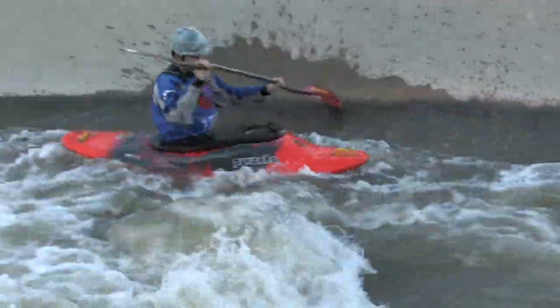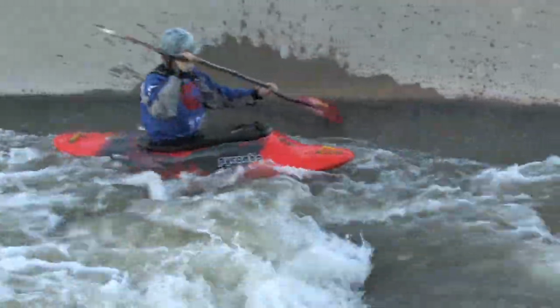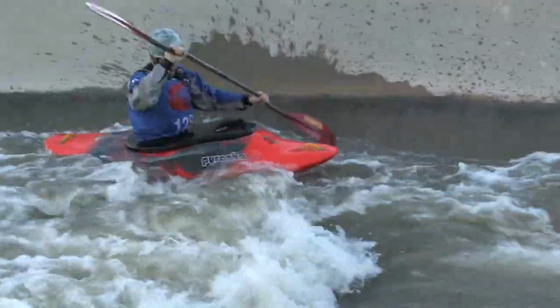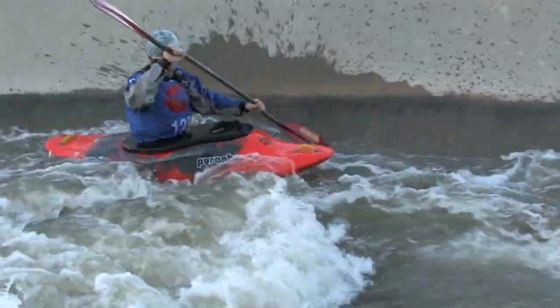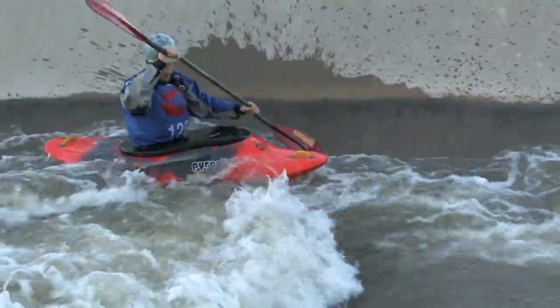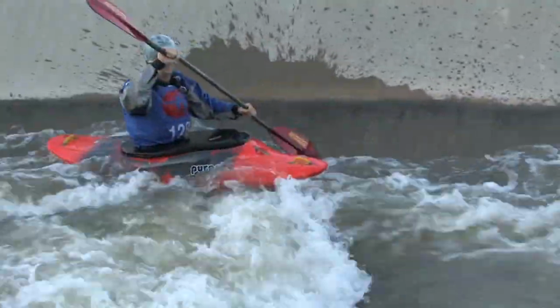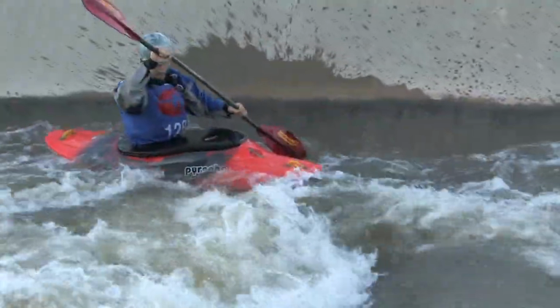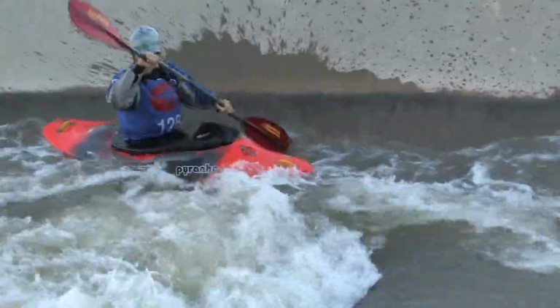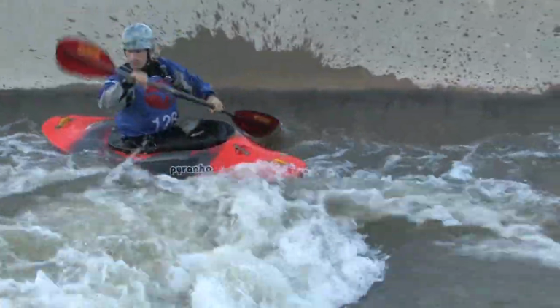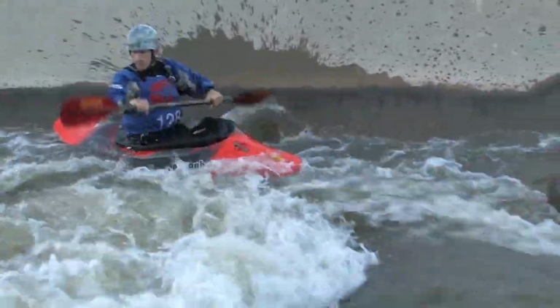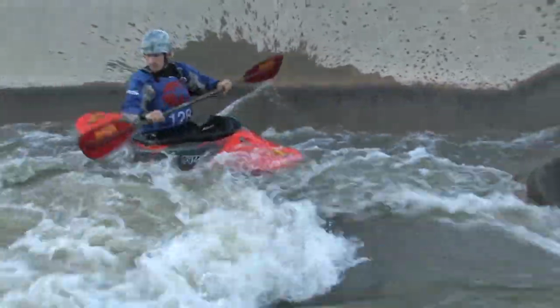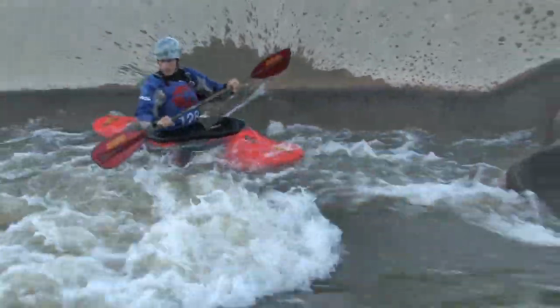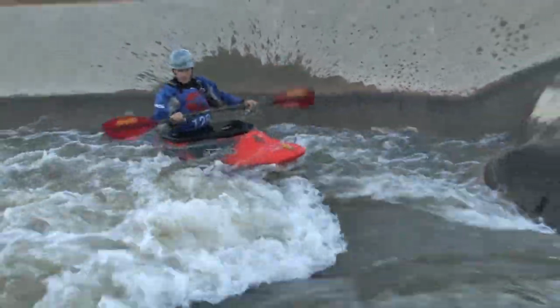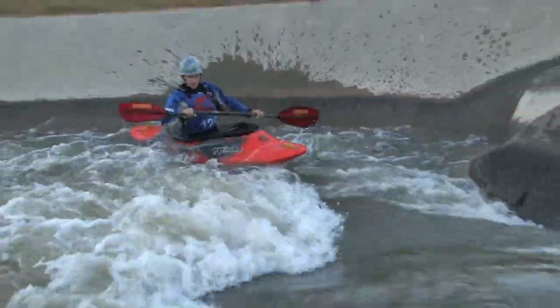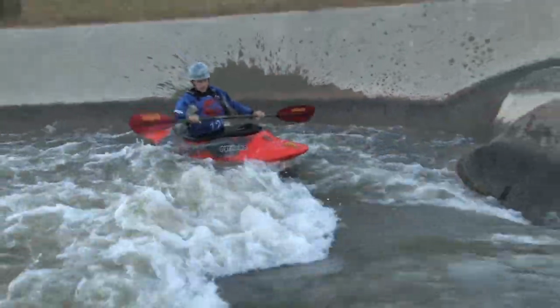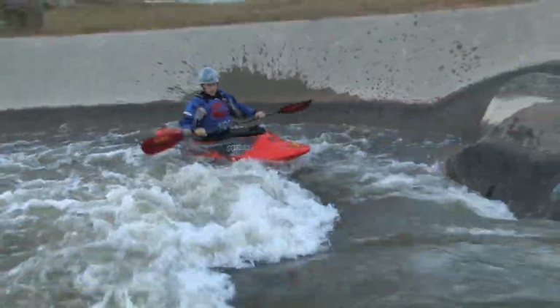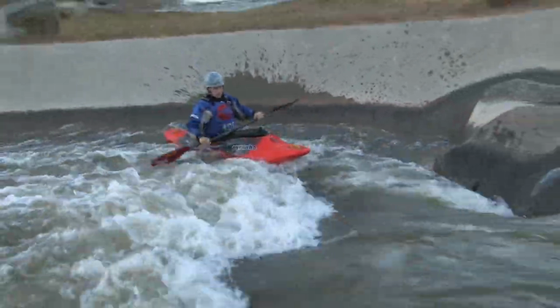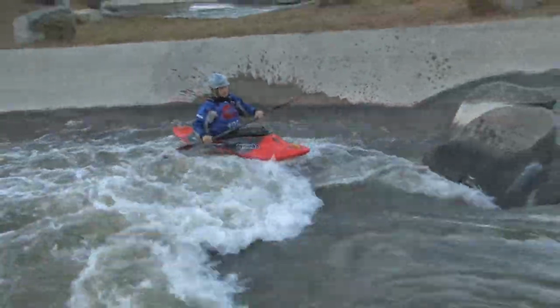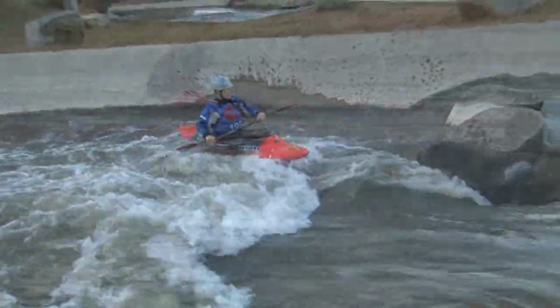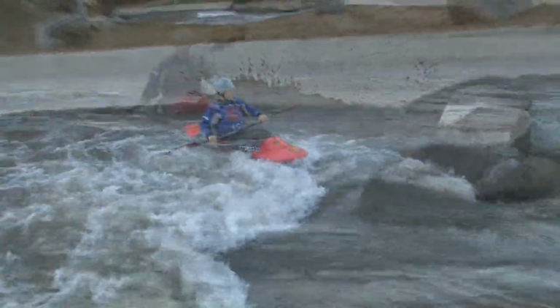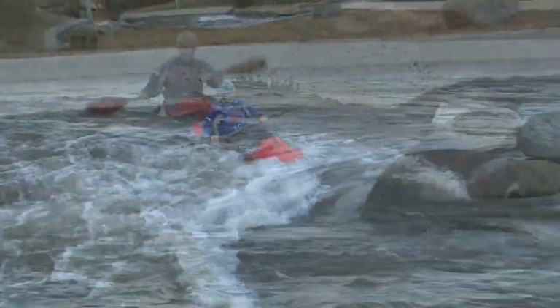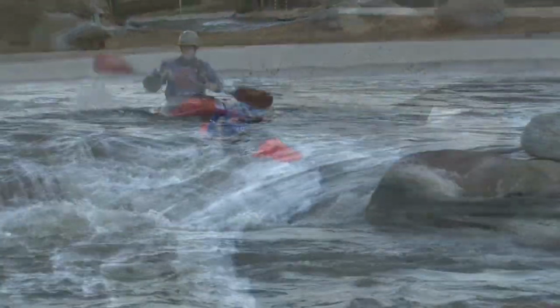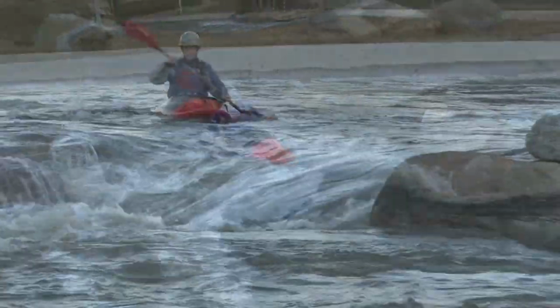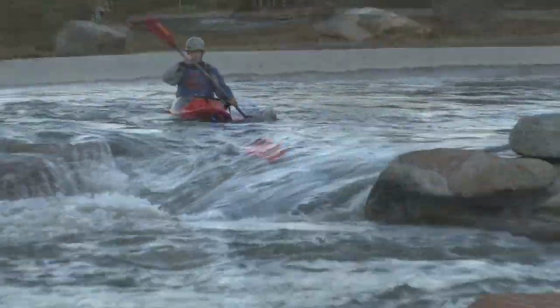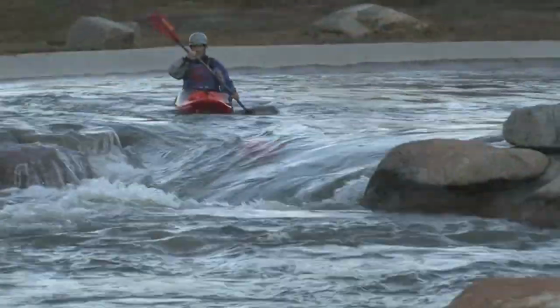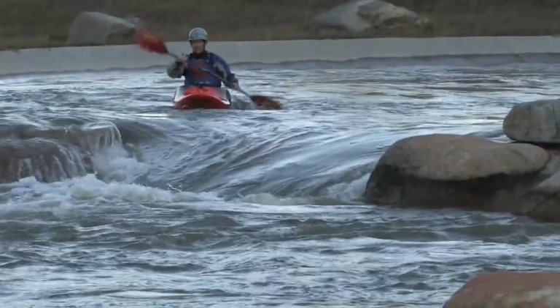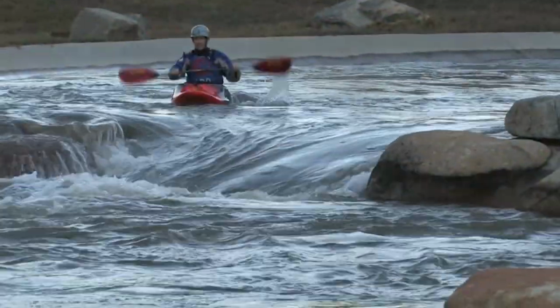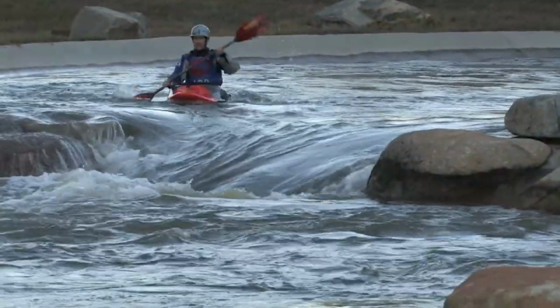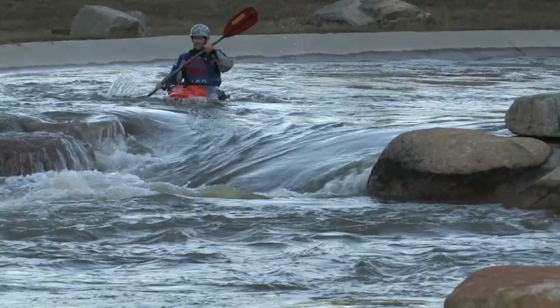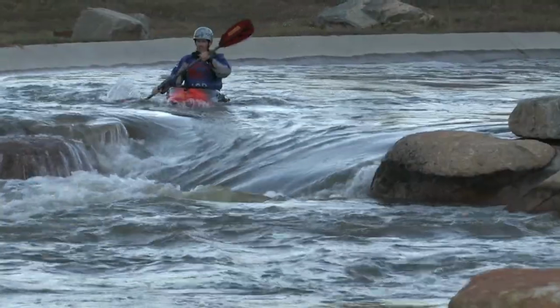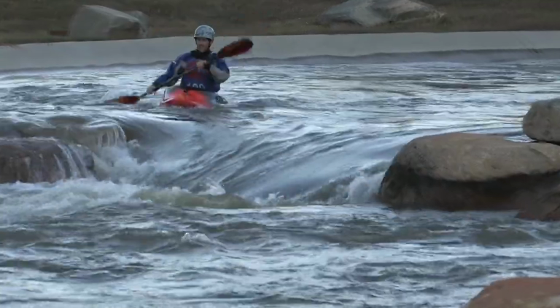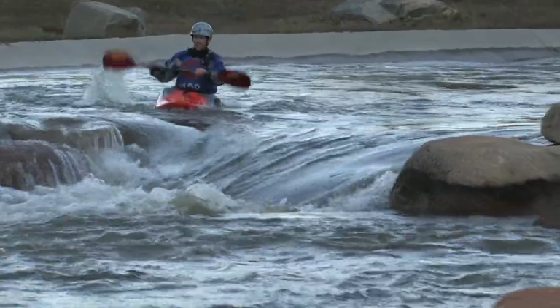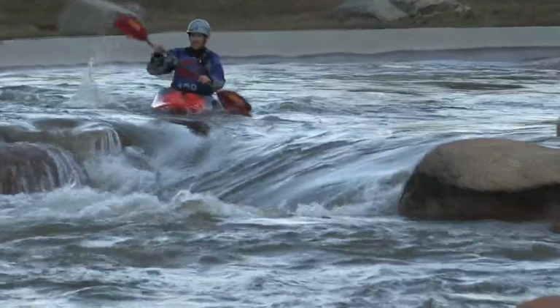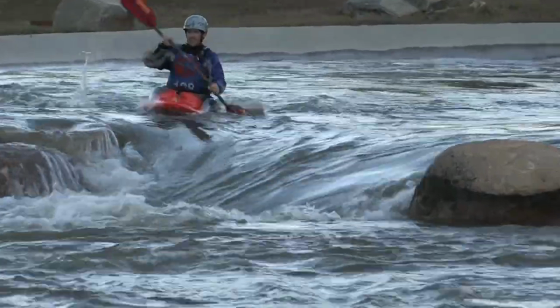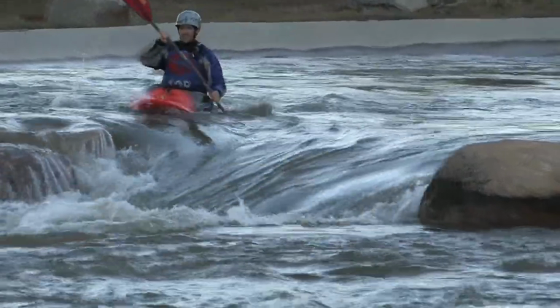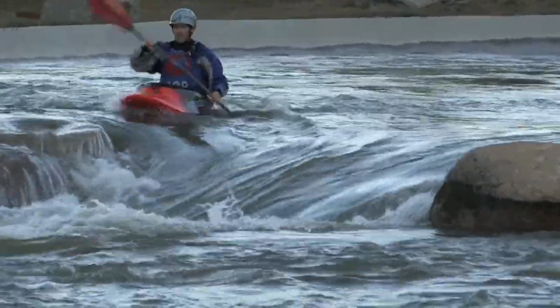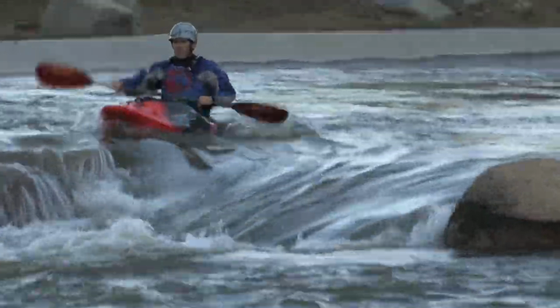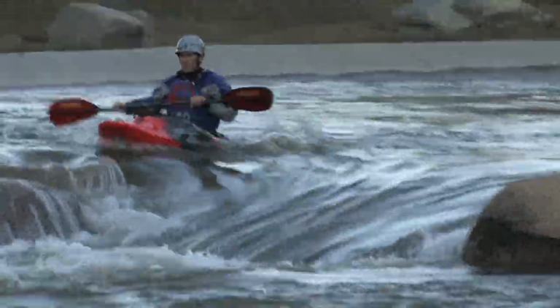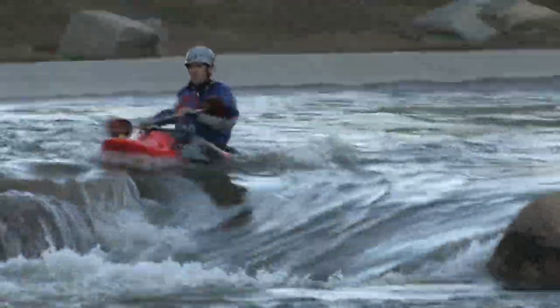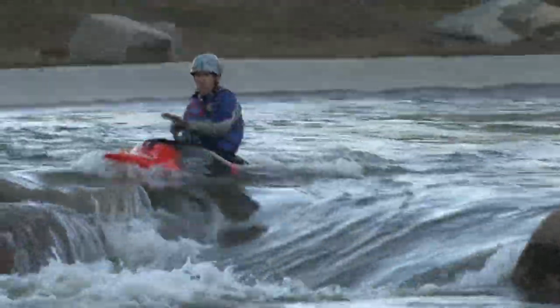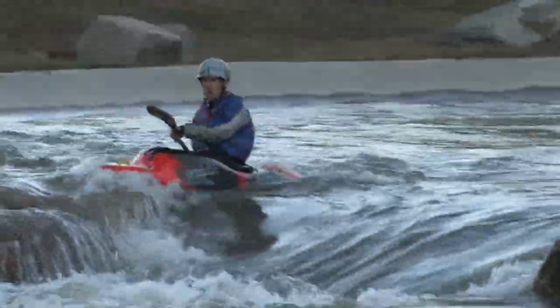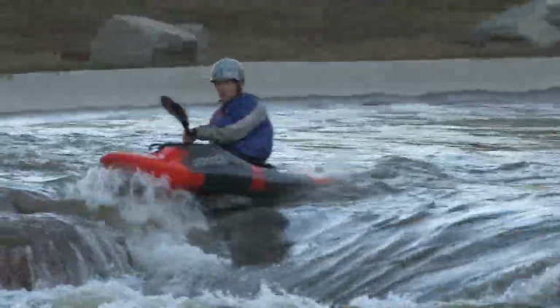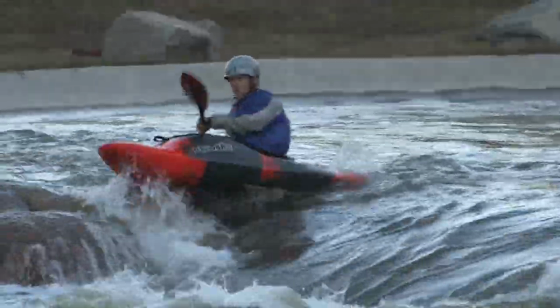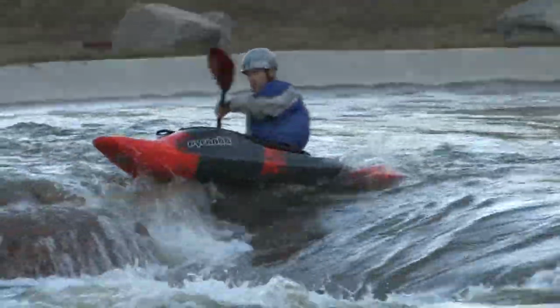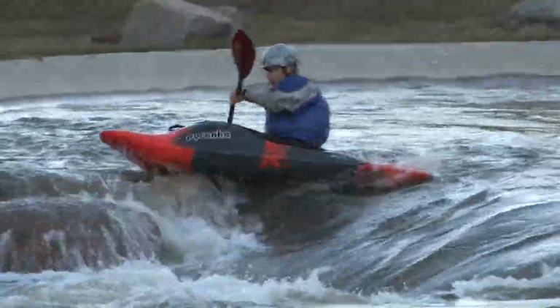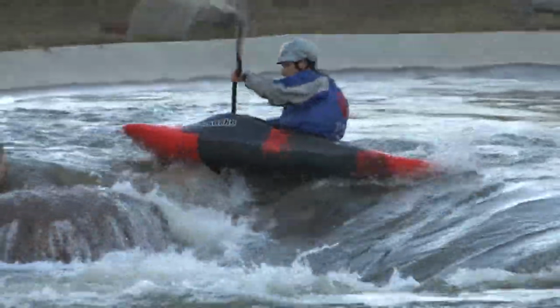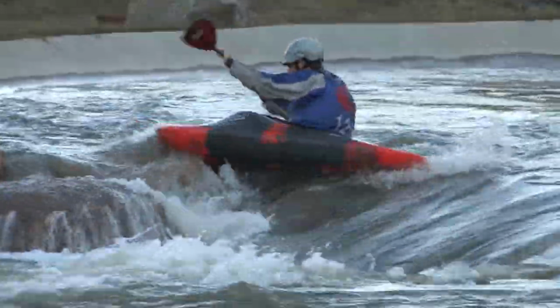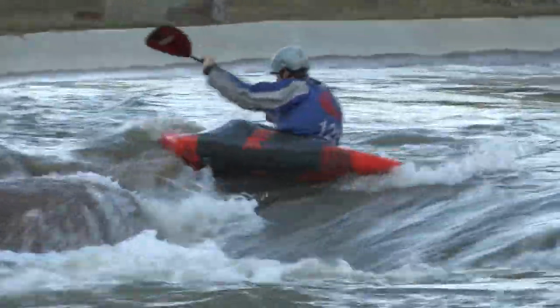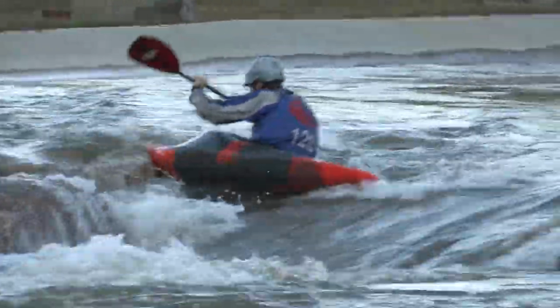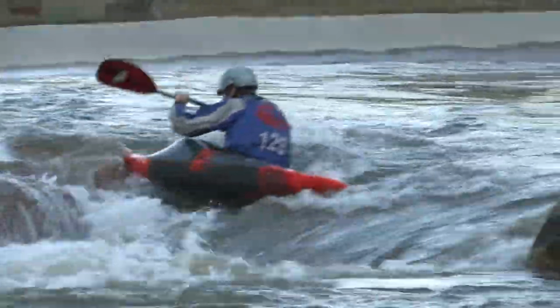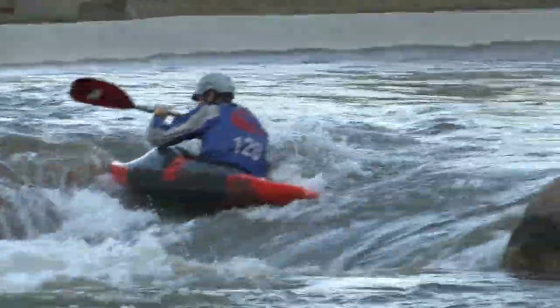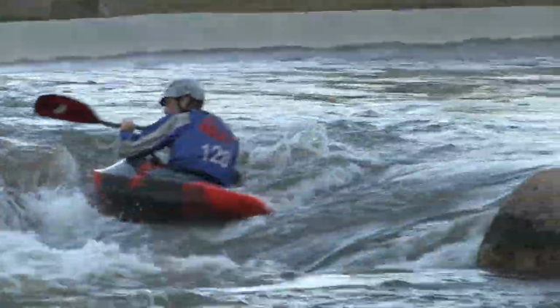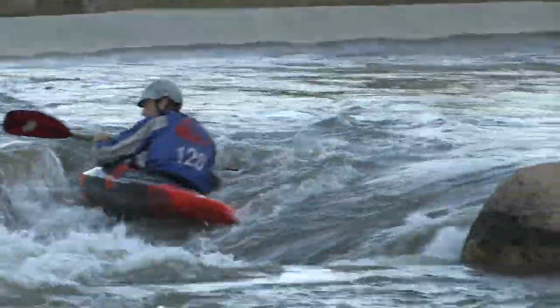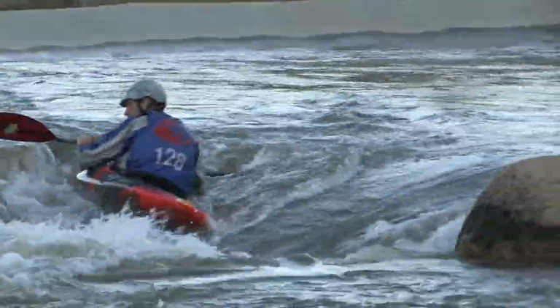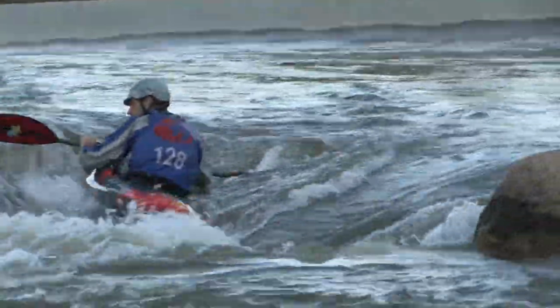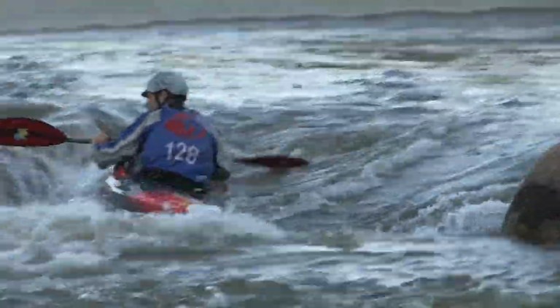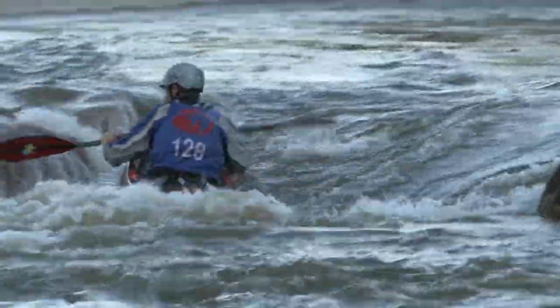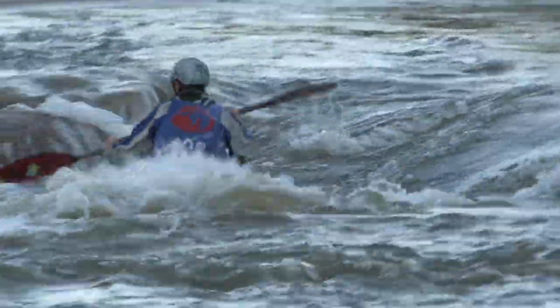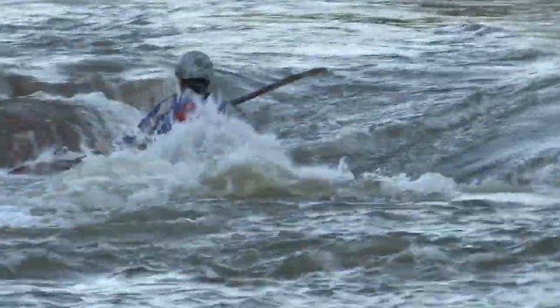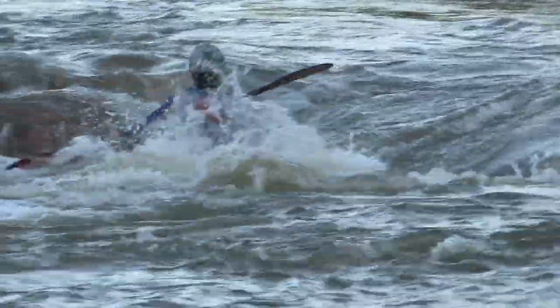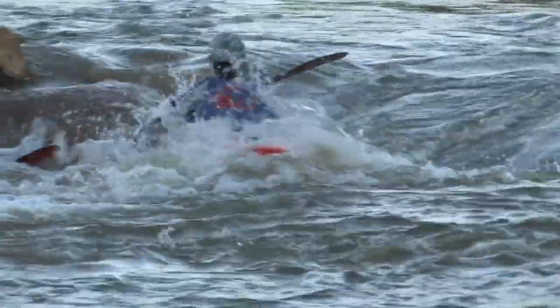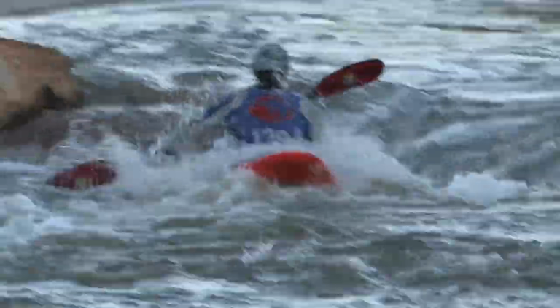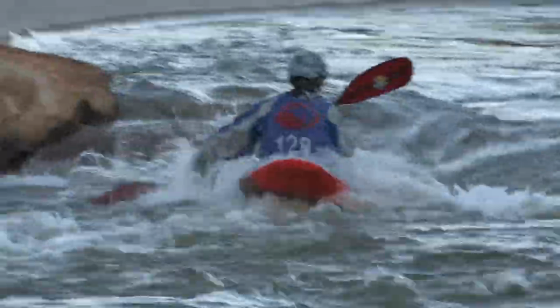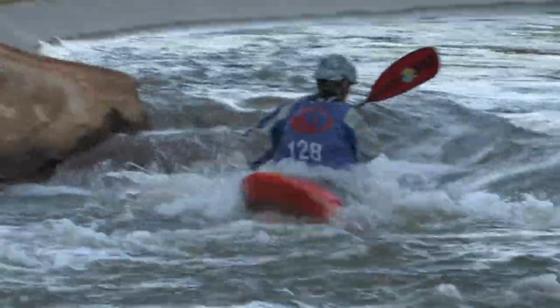If you're looking for a fun, comfortable and forgiving play-as-you-go downriver boat, then the Varun is a solid choice.